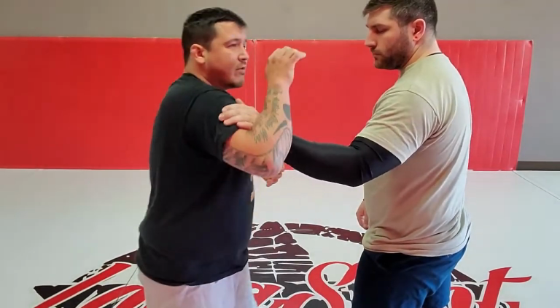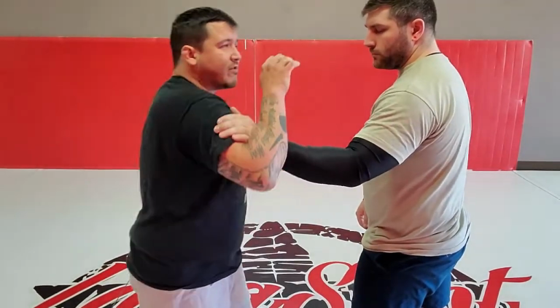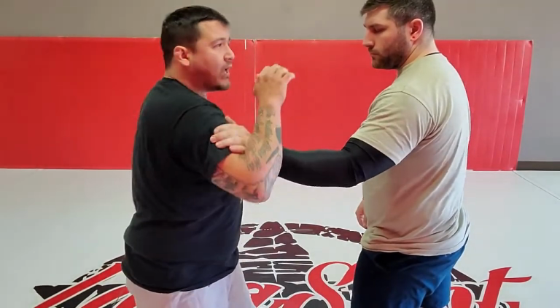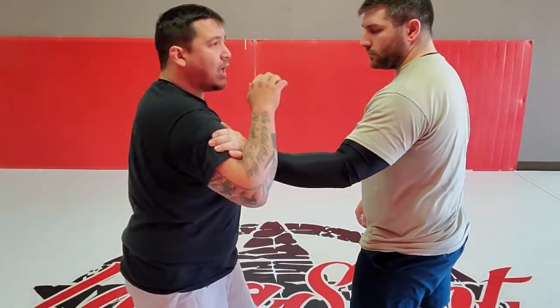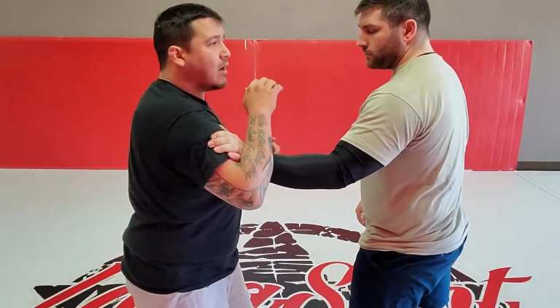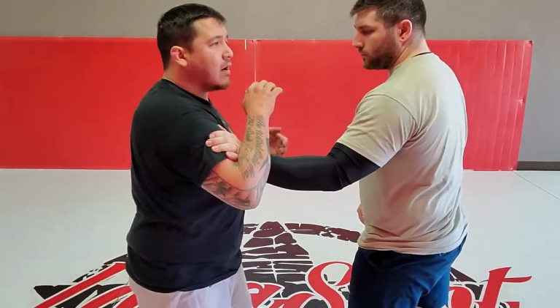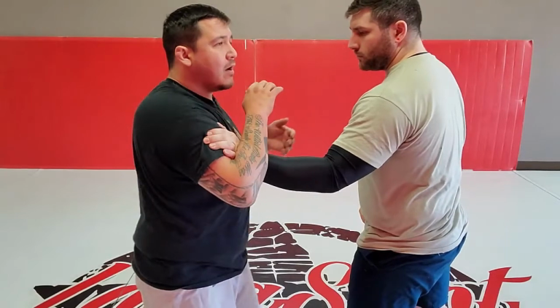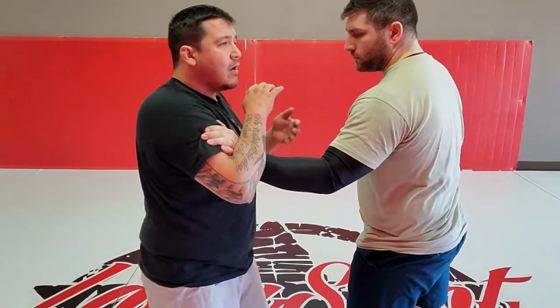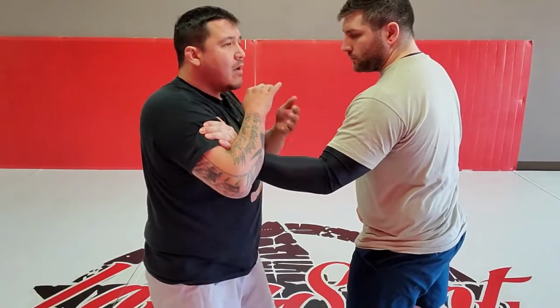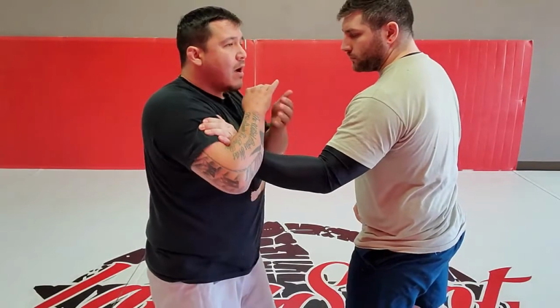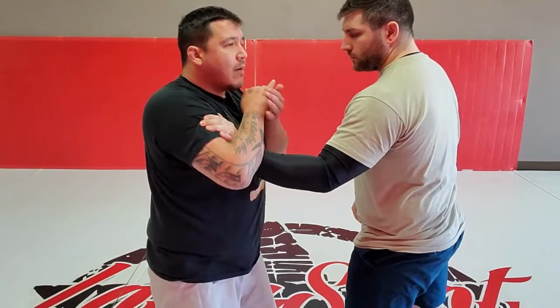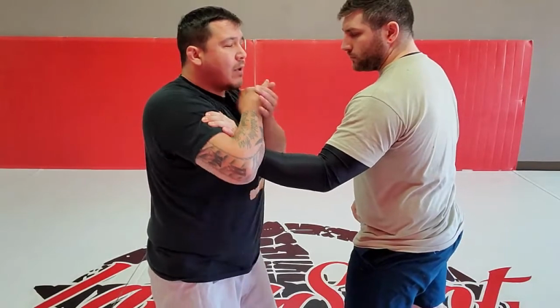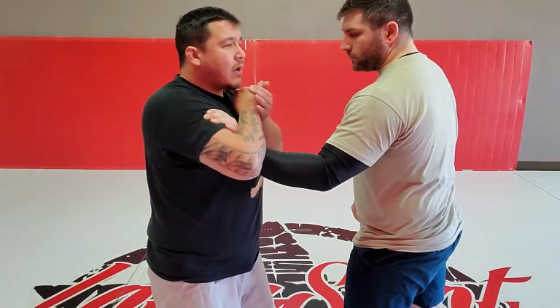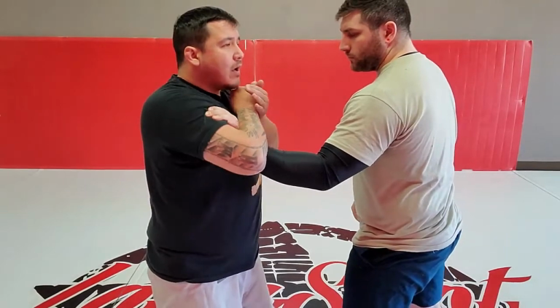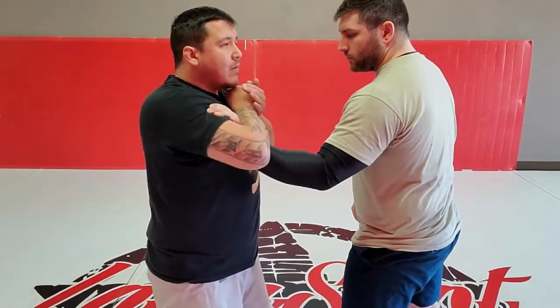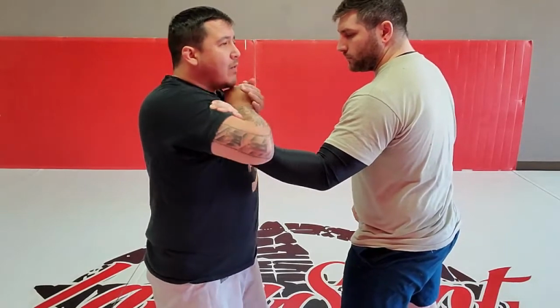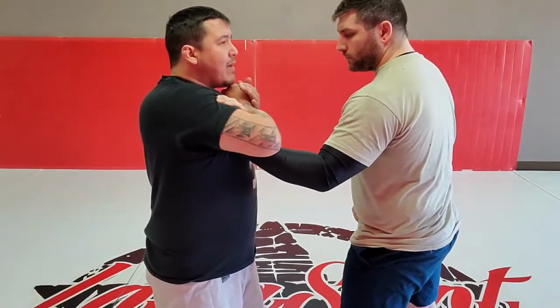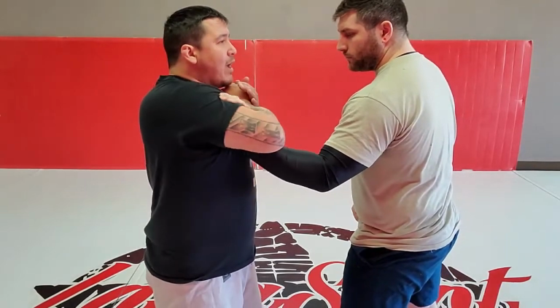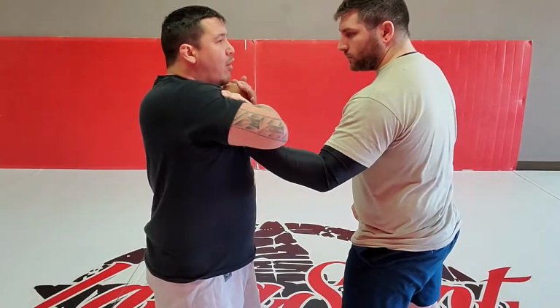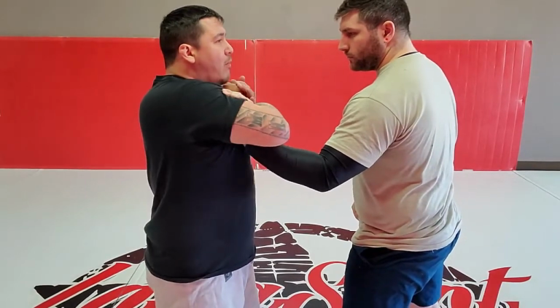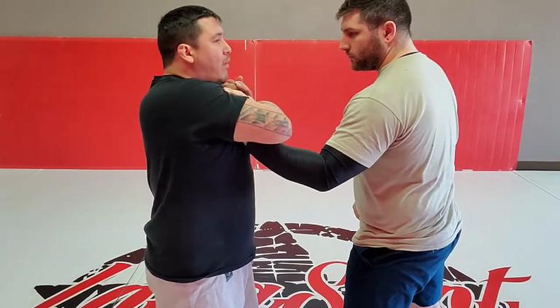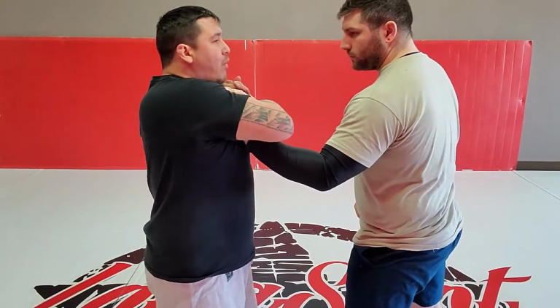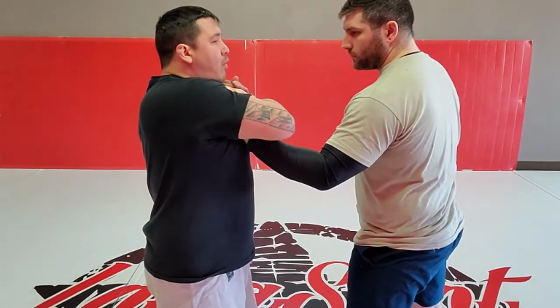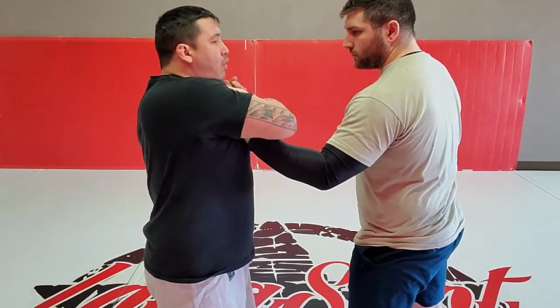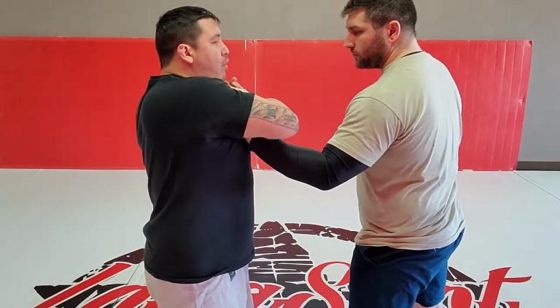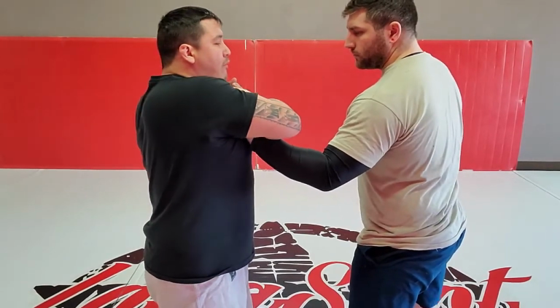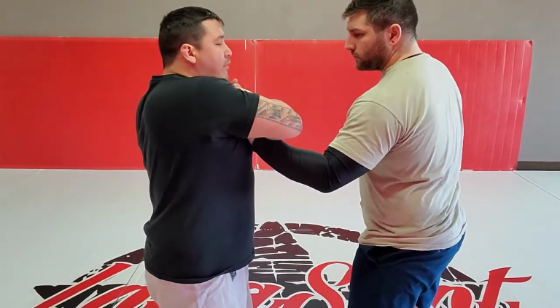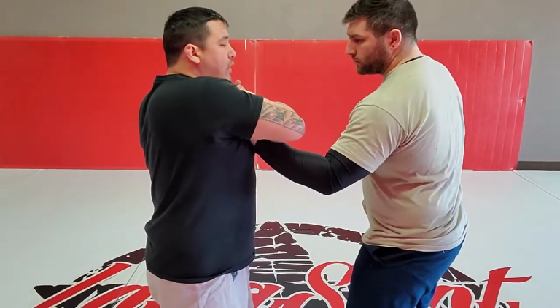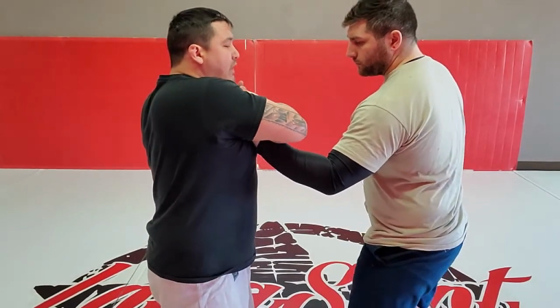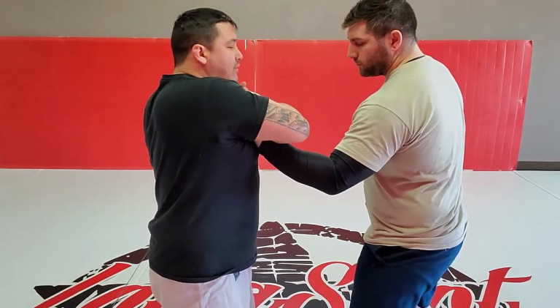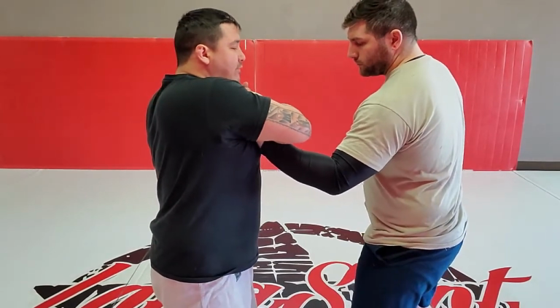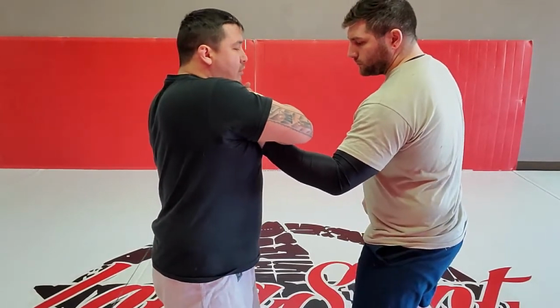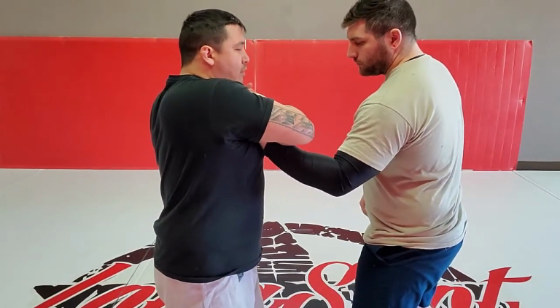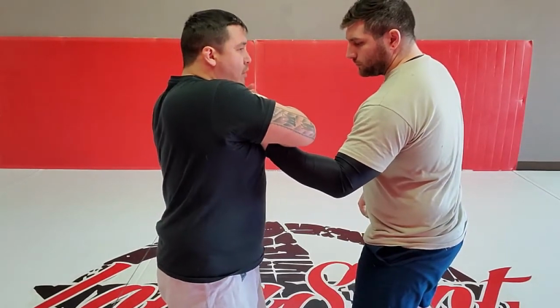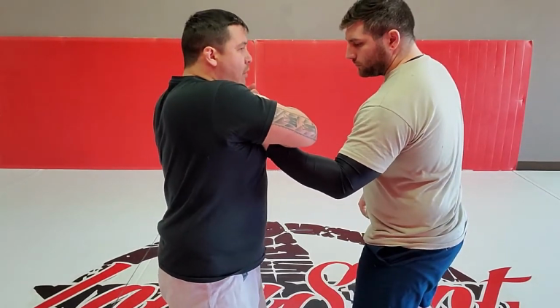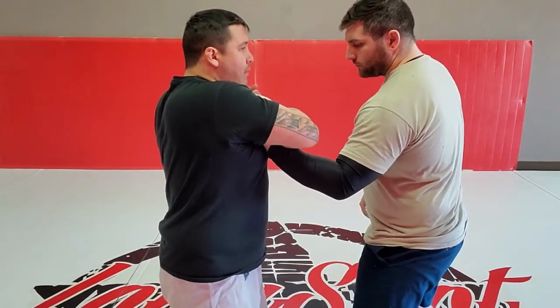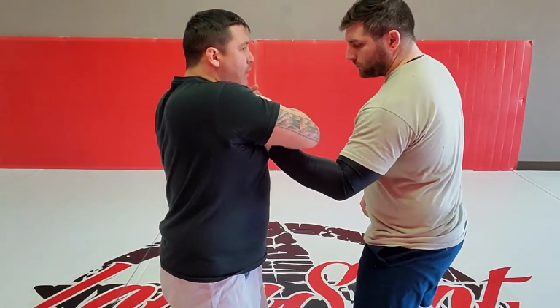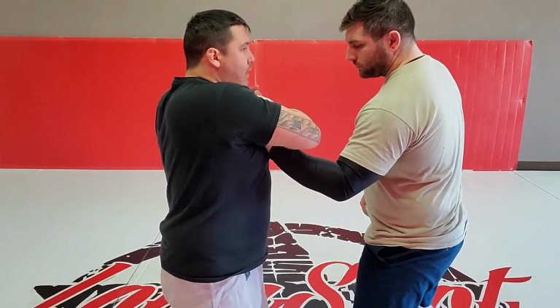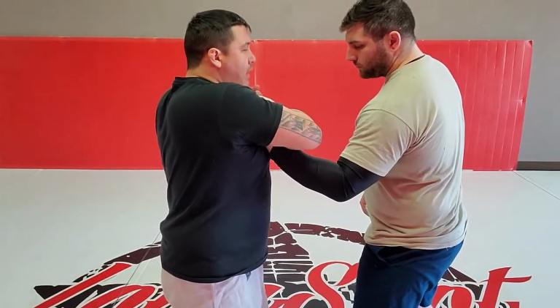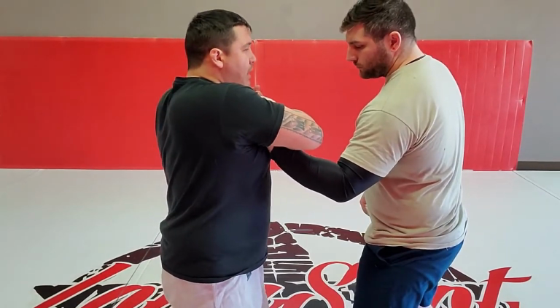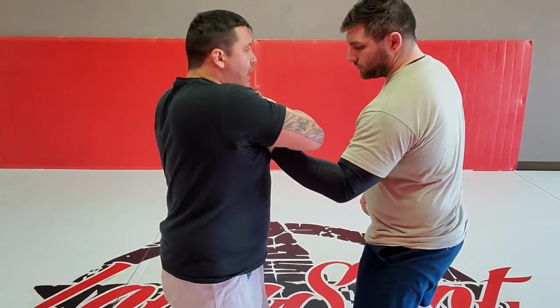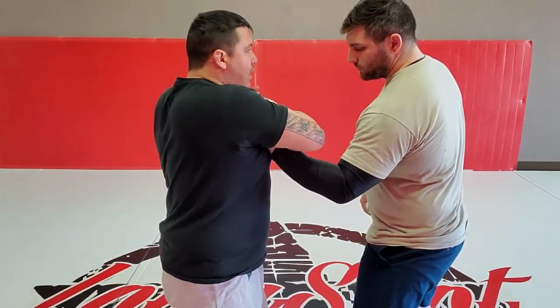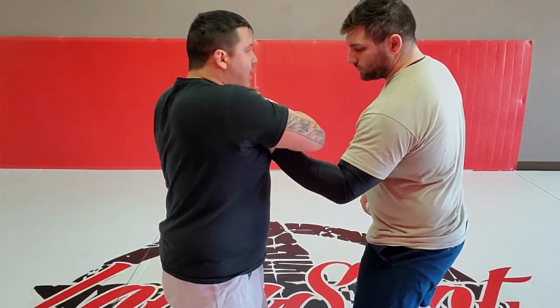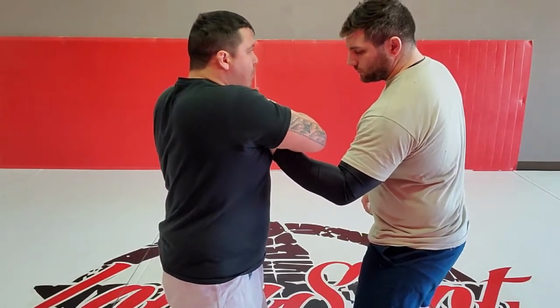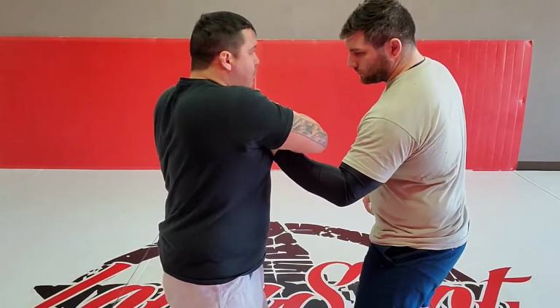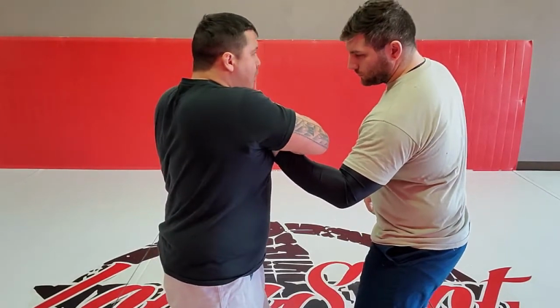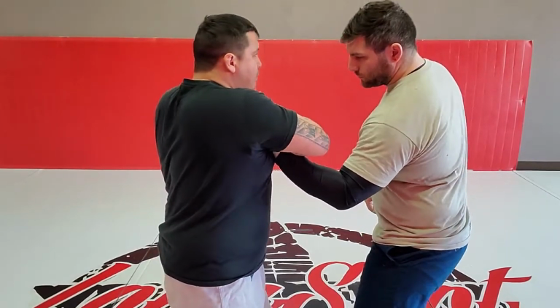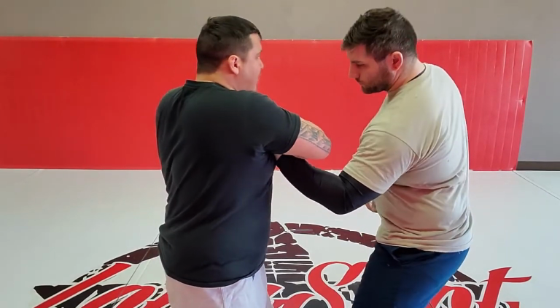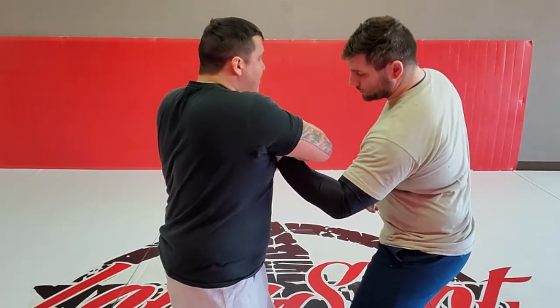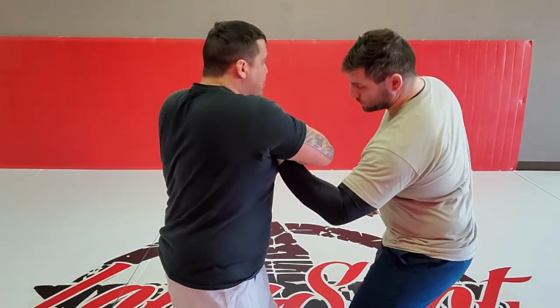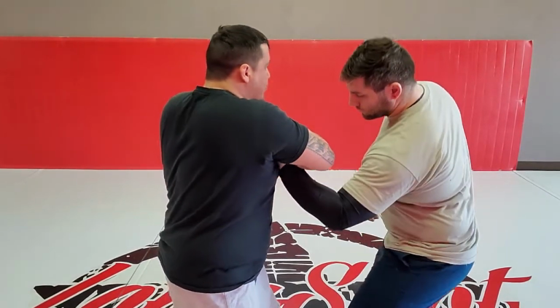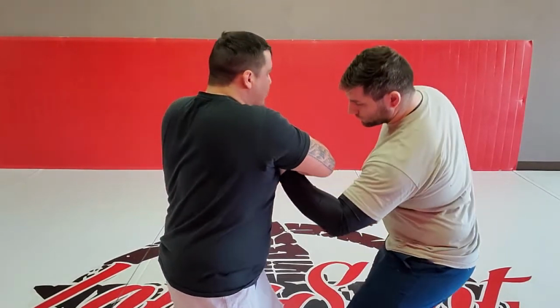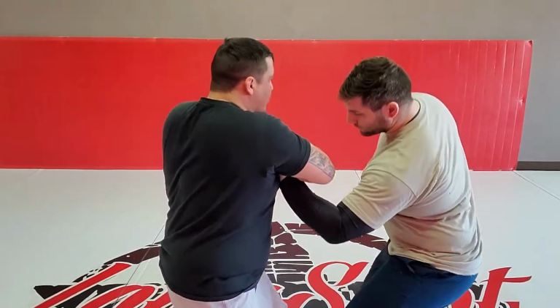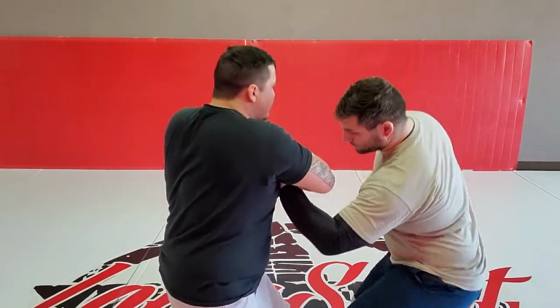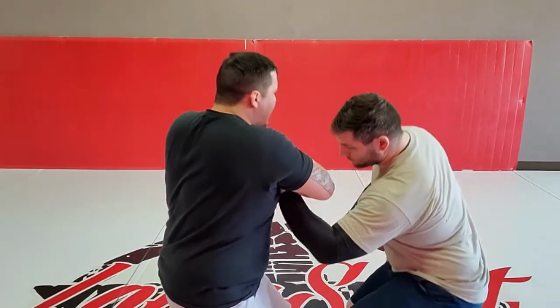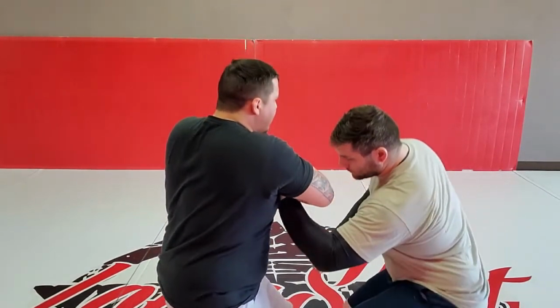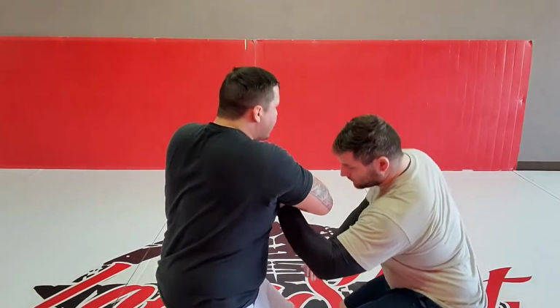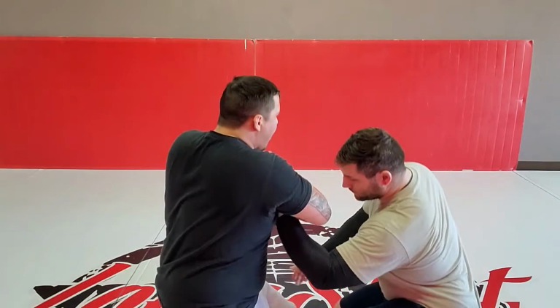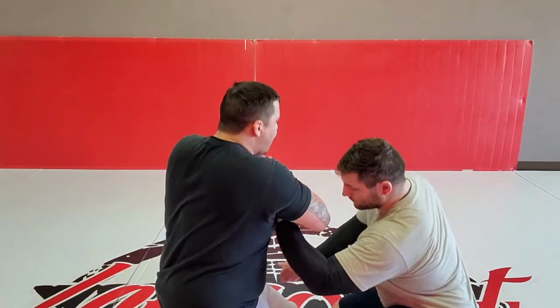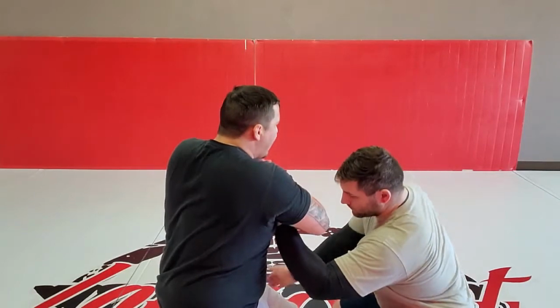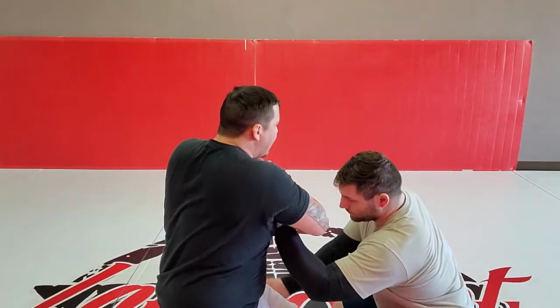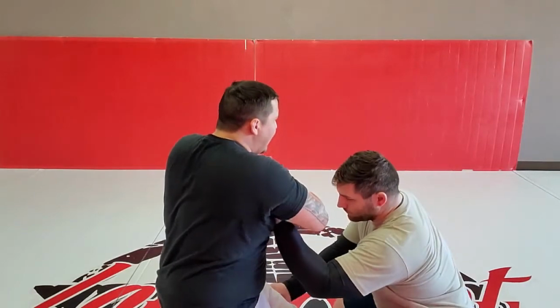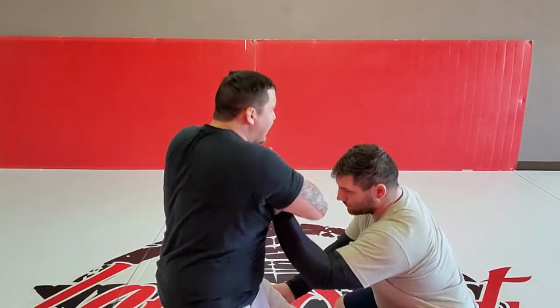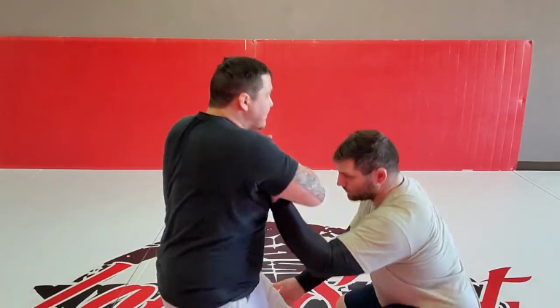Once I get here, I'm gonna bring my elbow over his forearm, and now I rotate my shoulders and drop my legs.